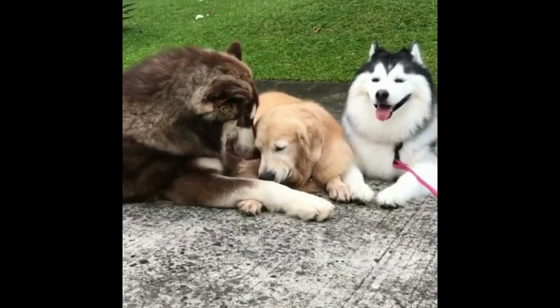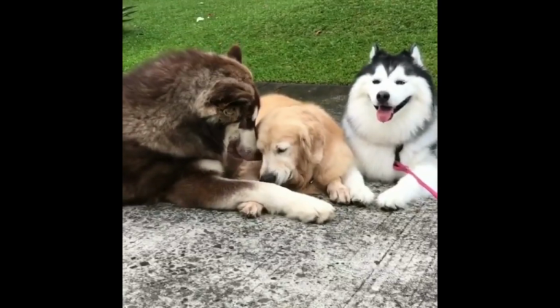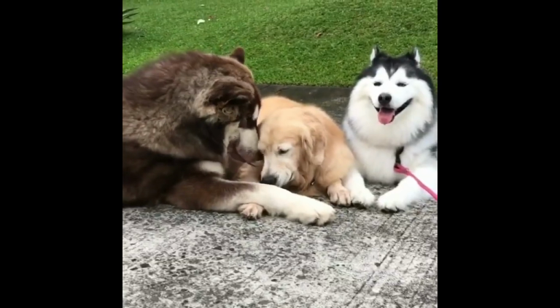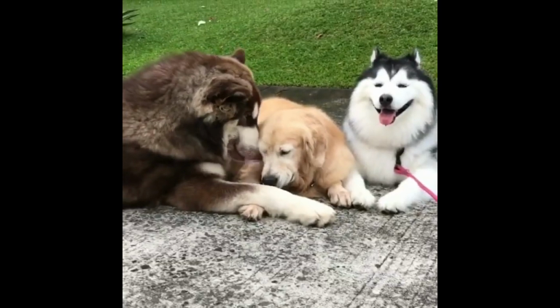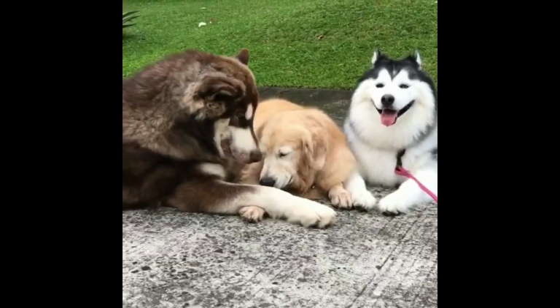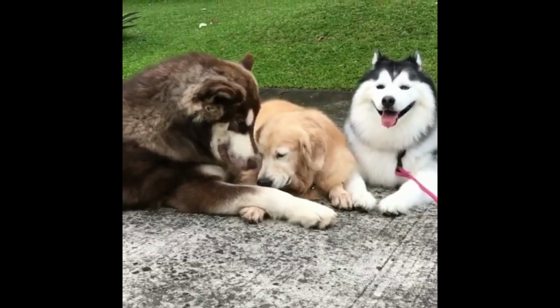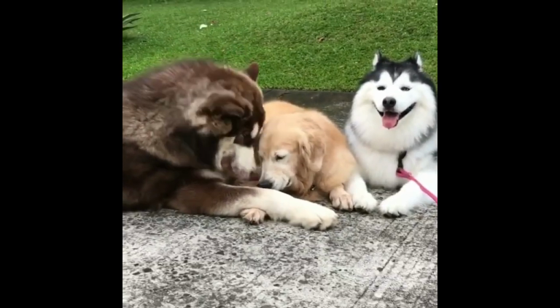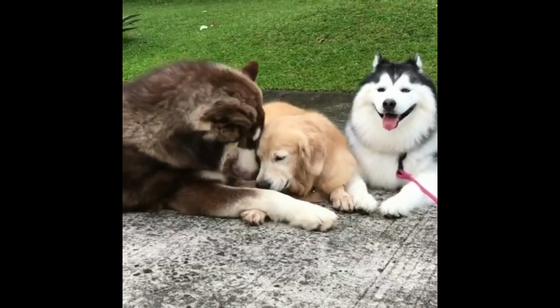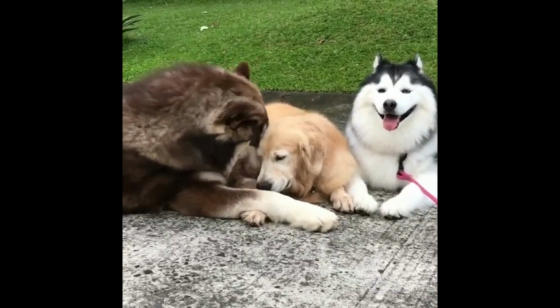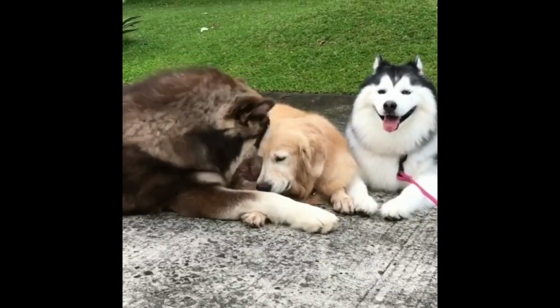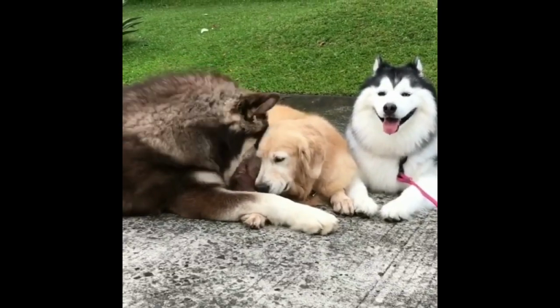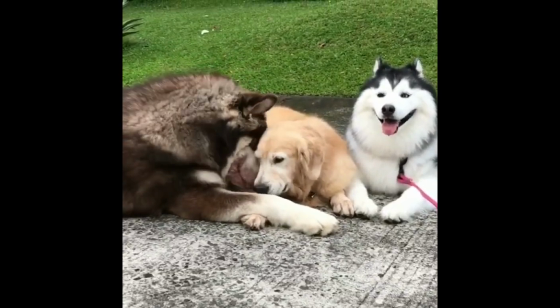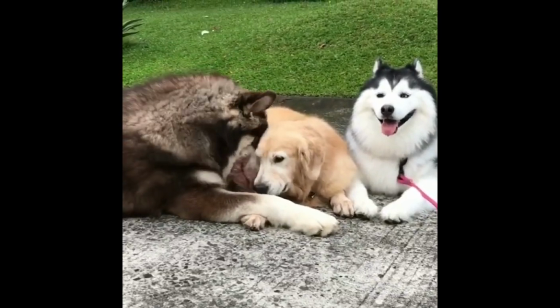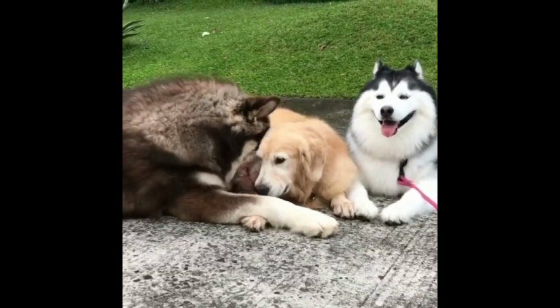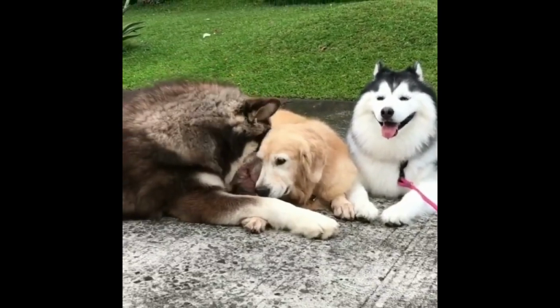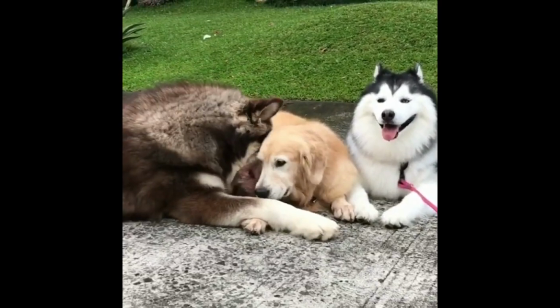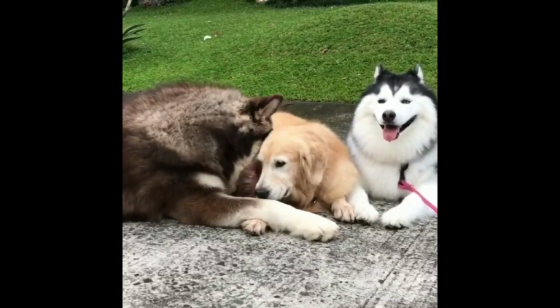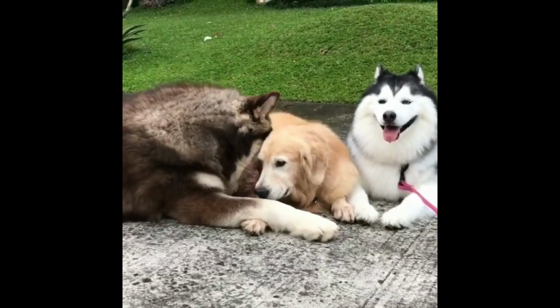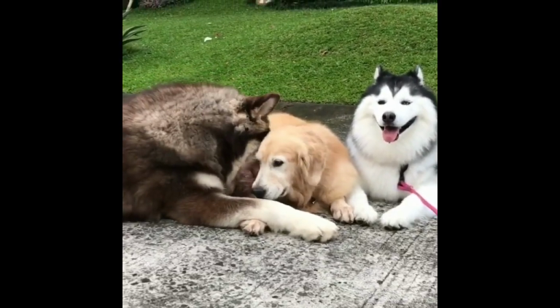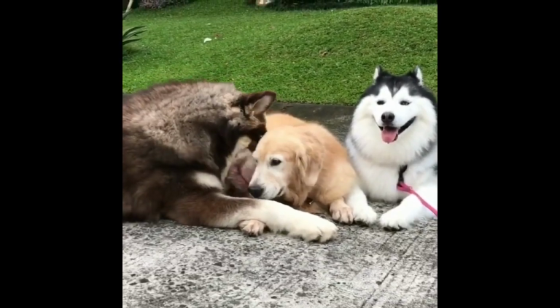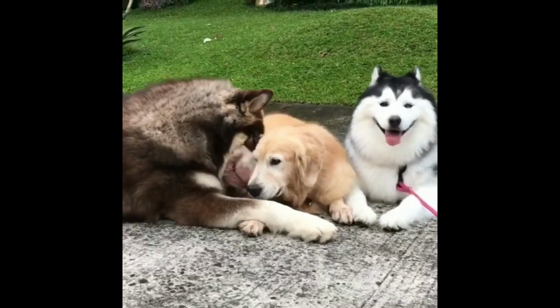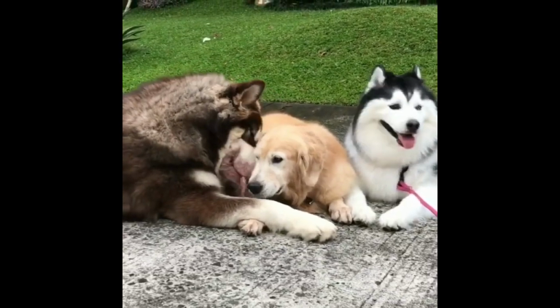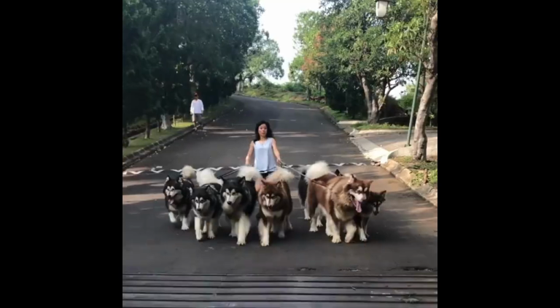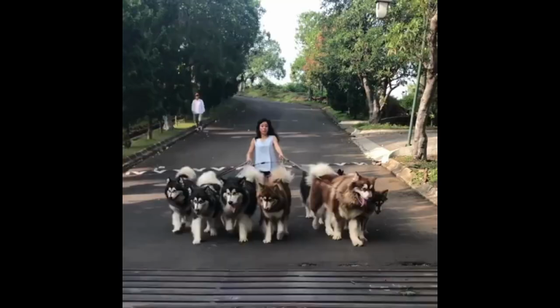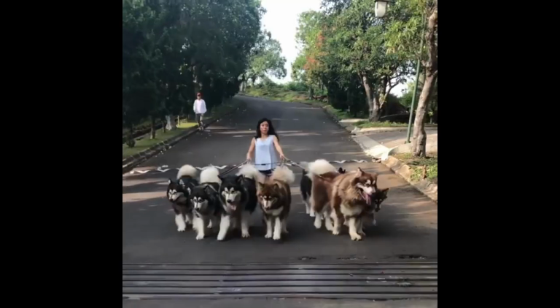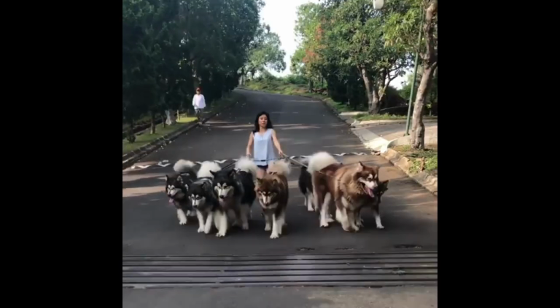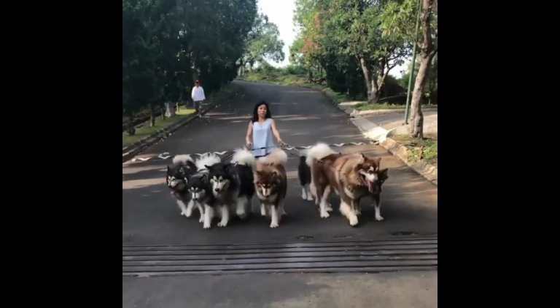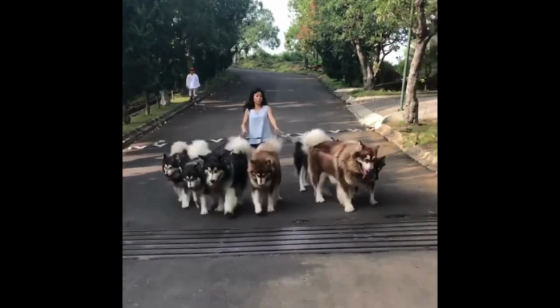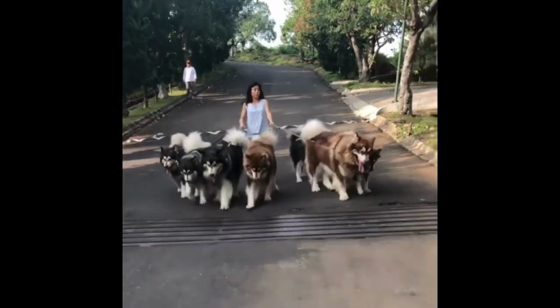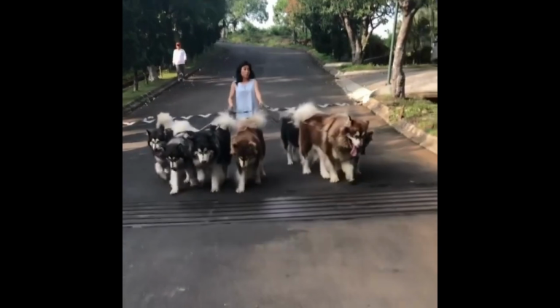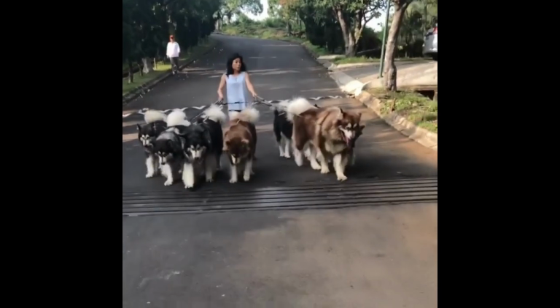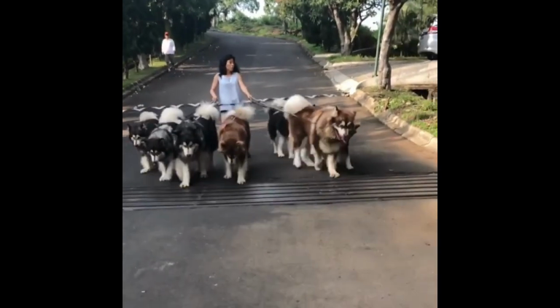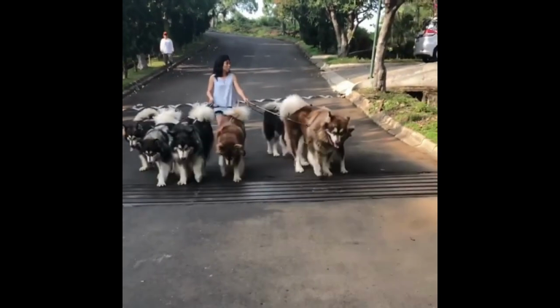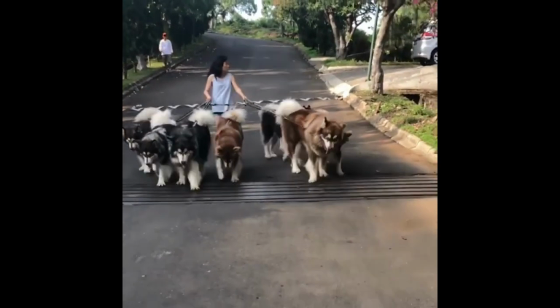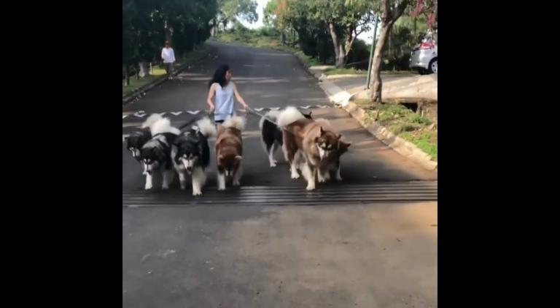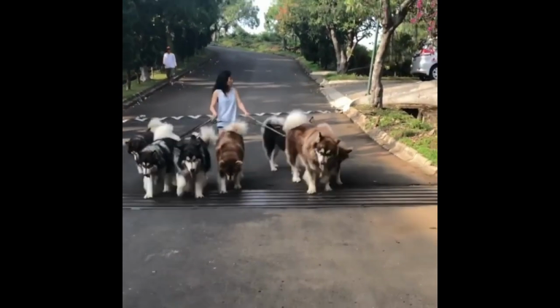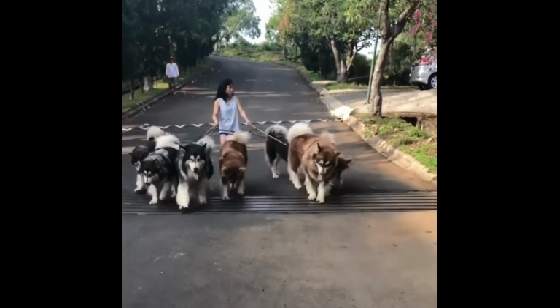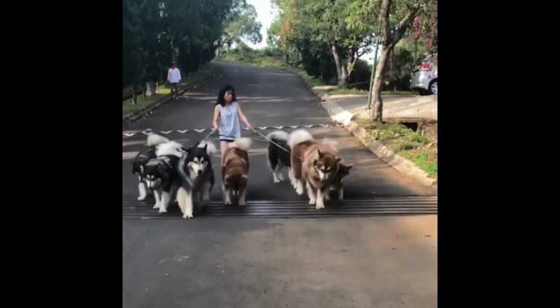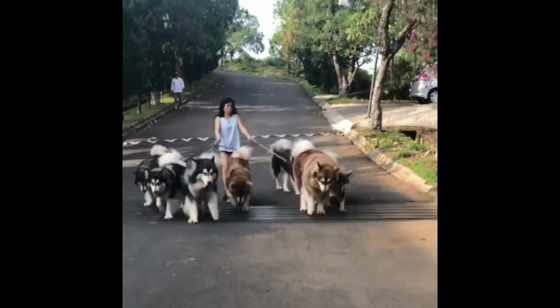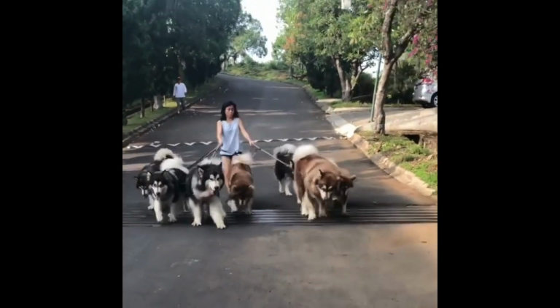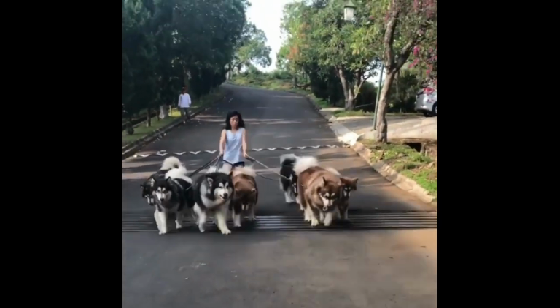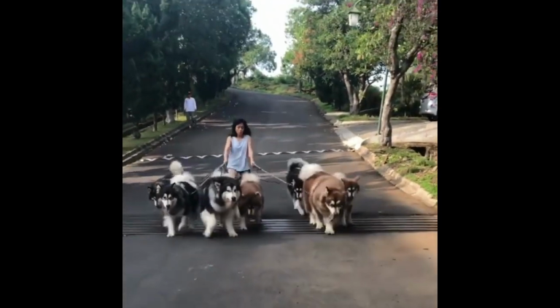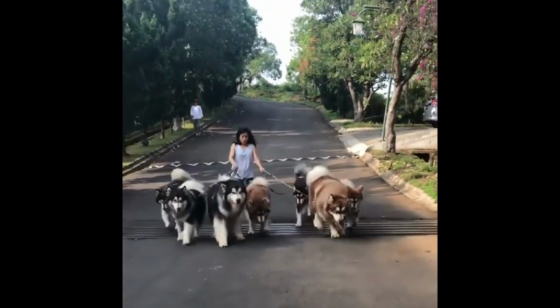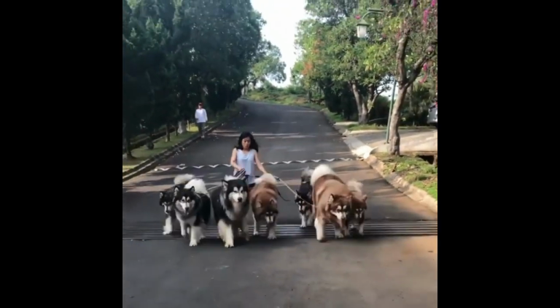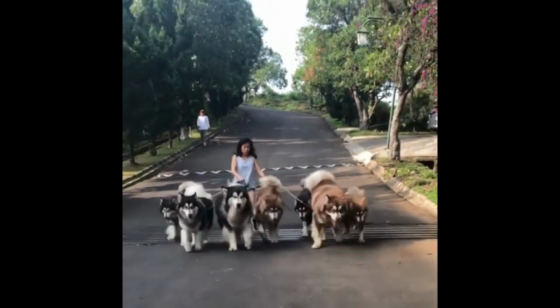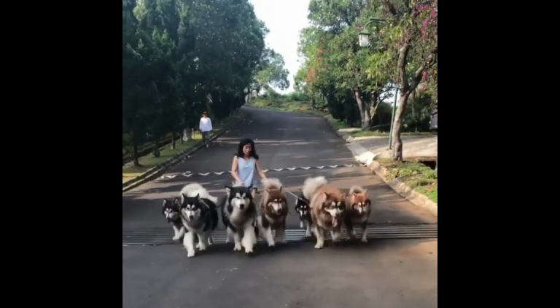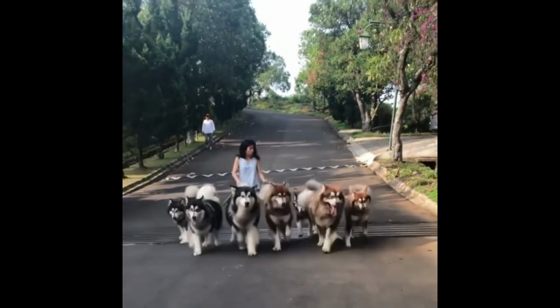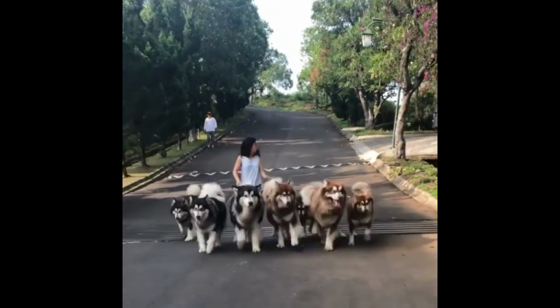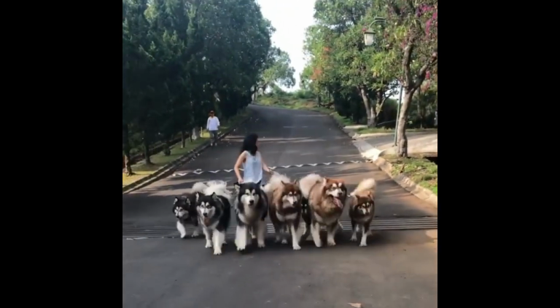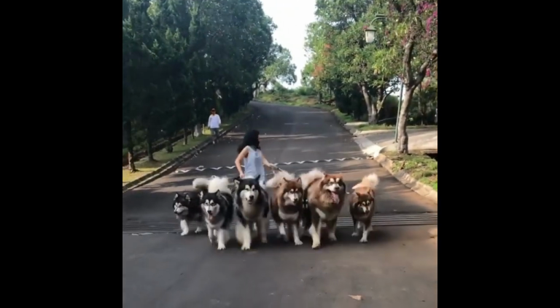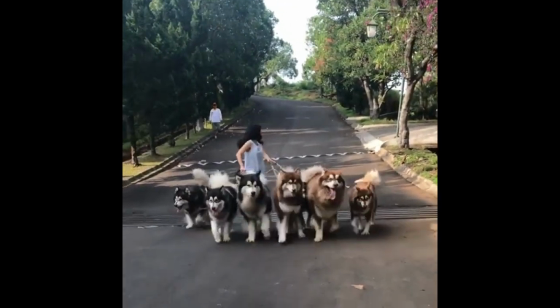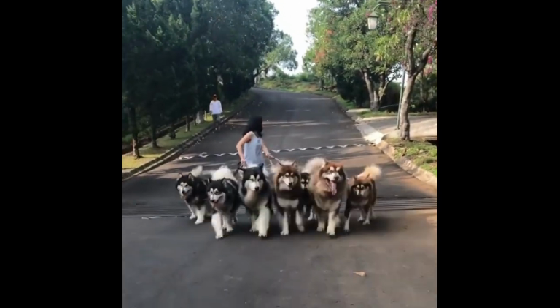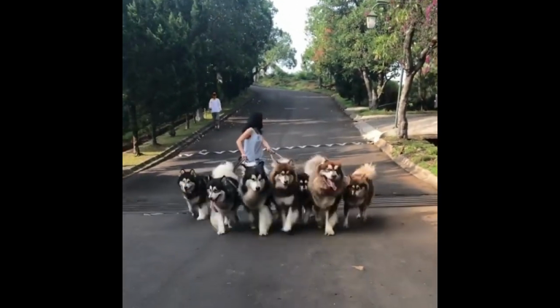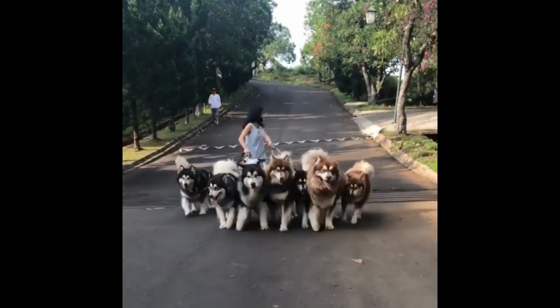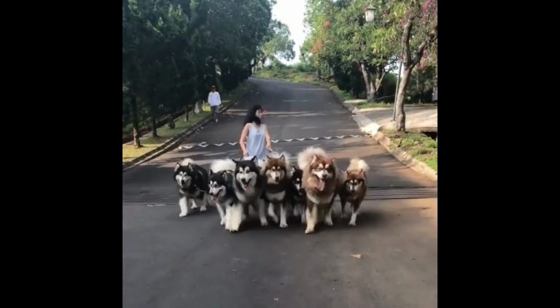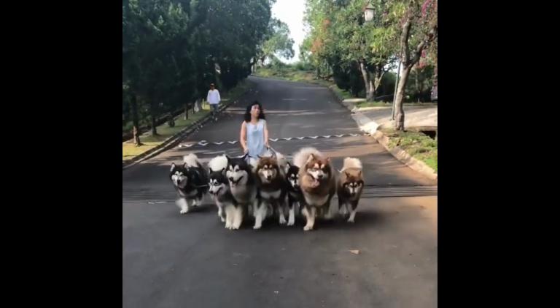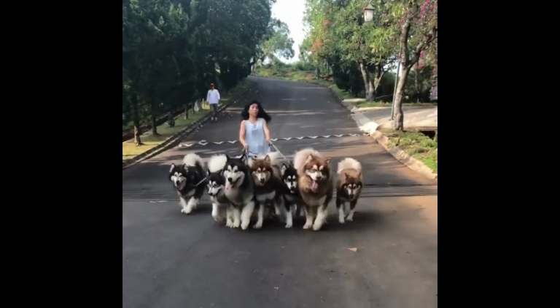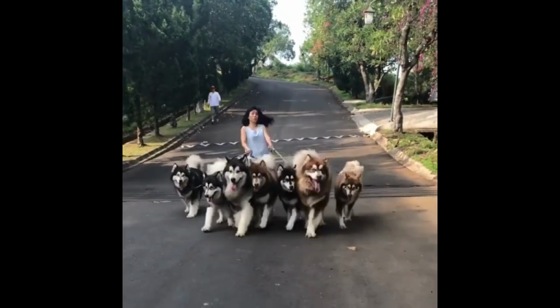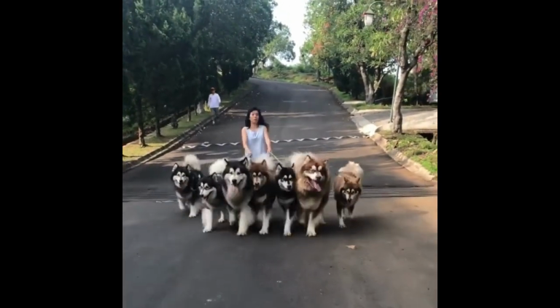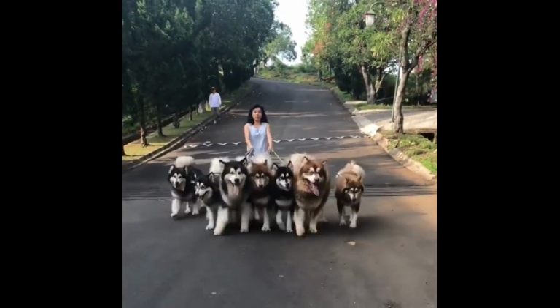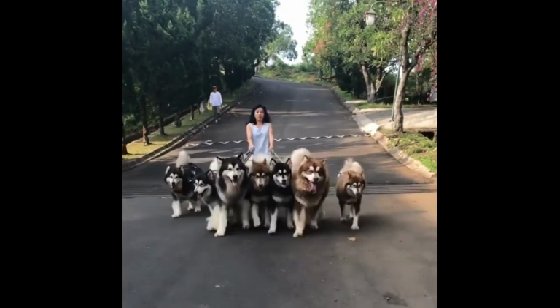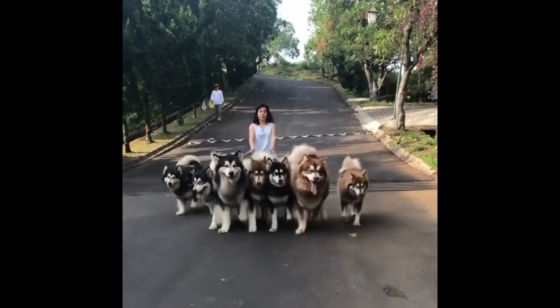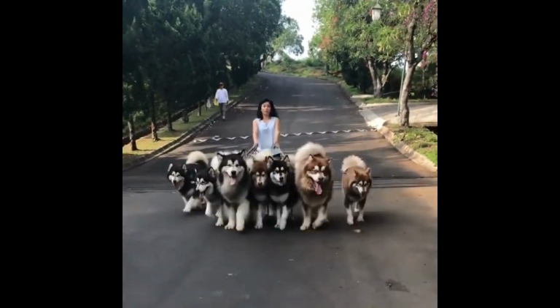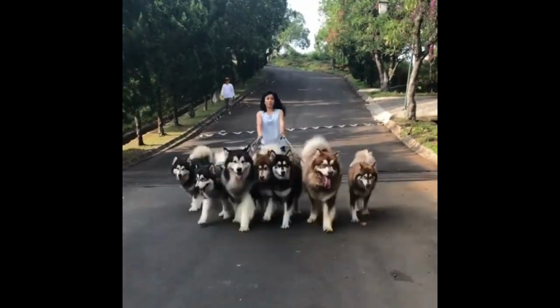One thing is for sure — they are demanding dogs and require a responsible owner who has the time needed to train and exercise them.